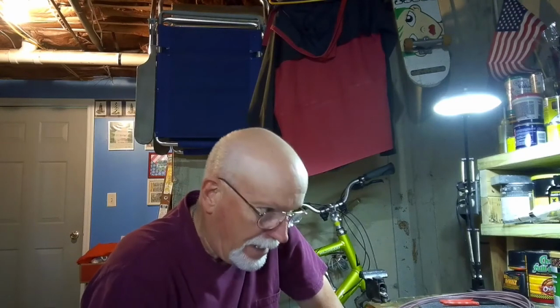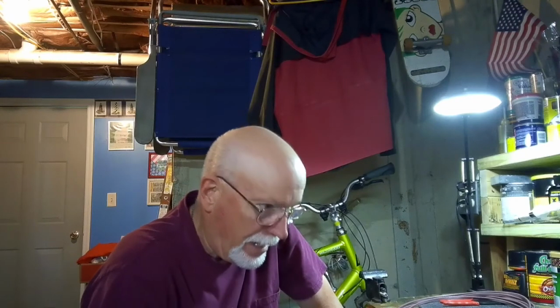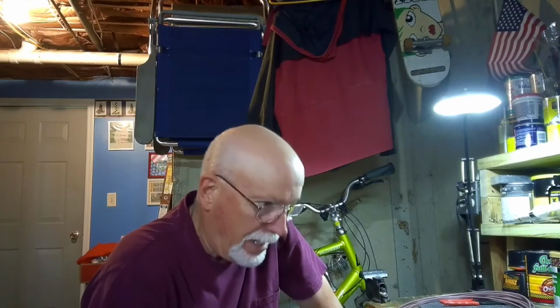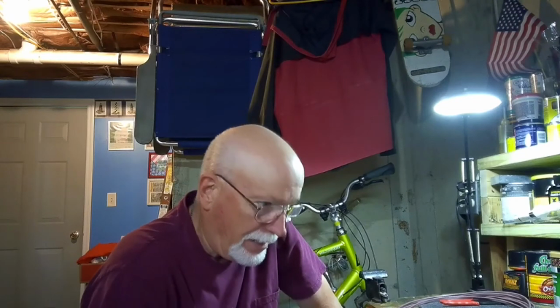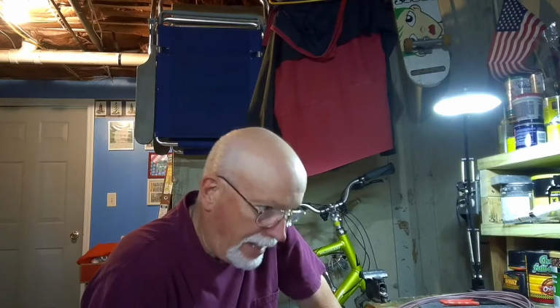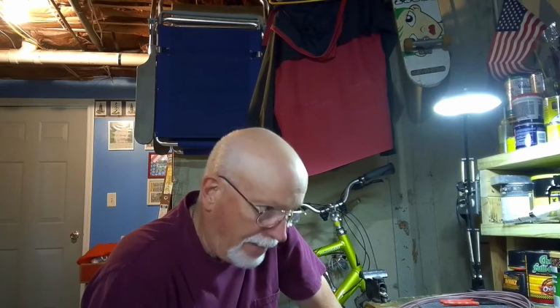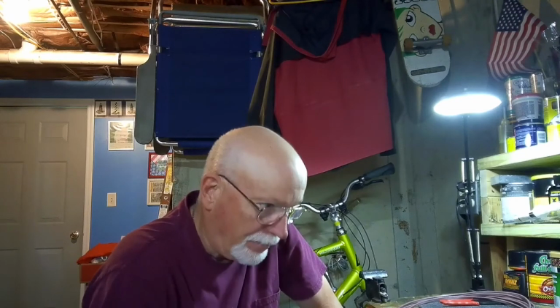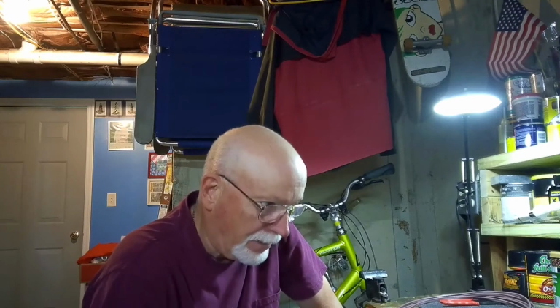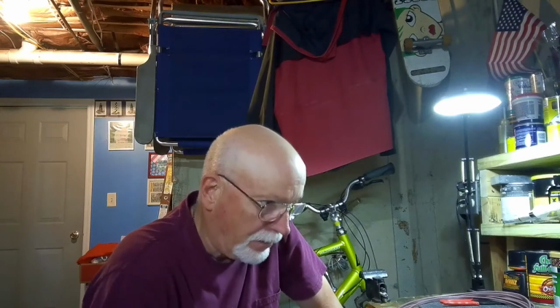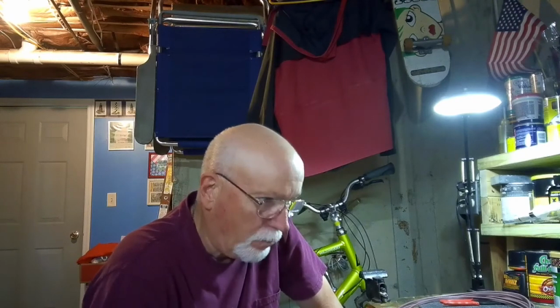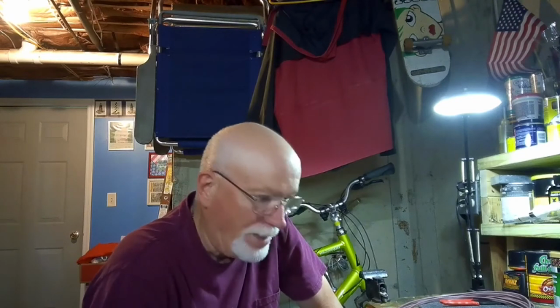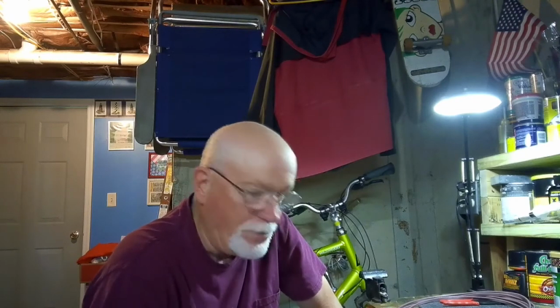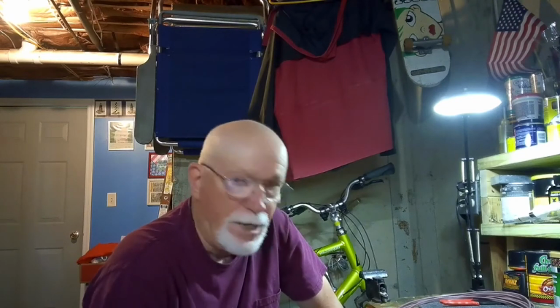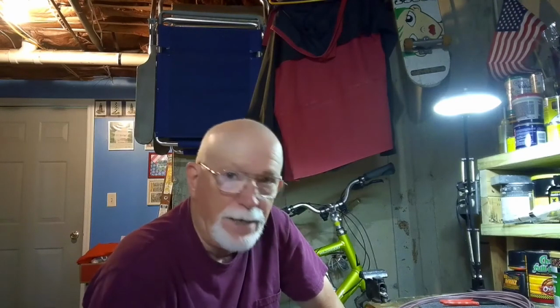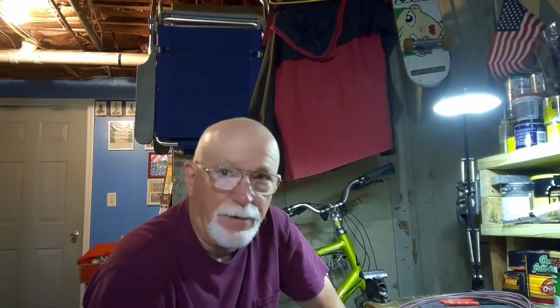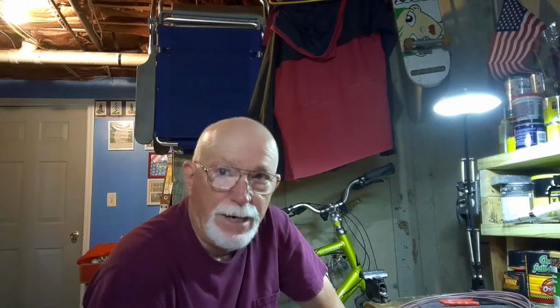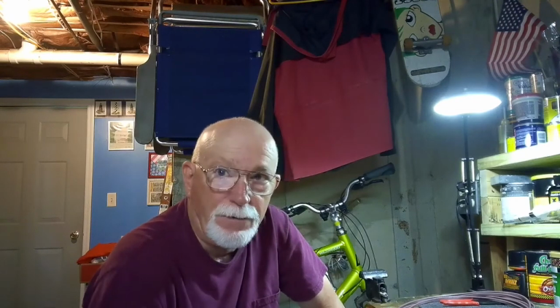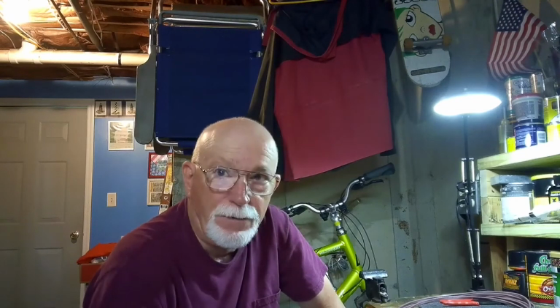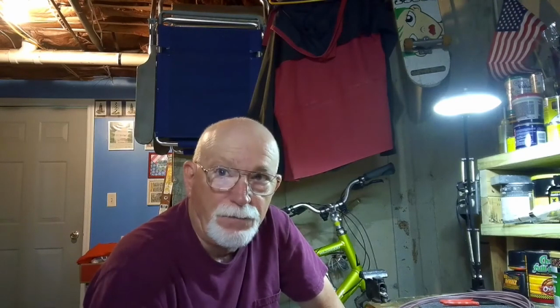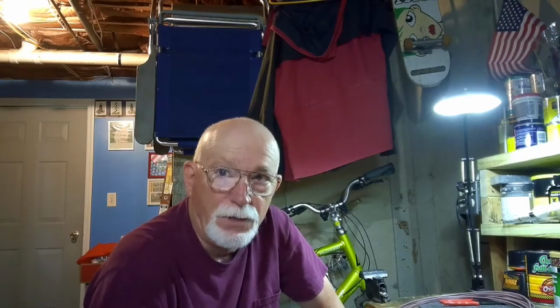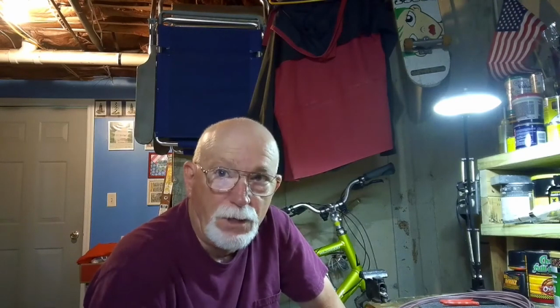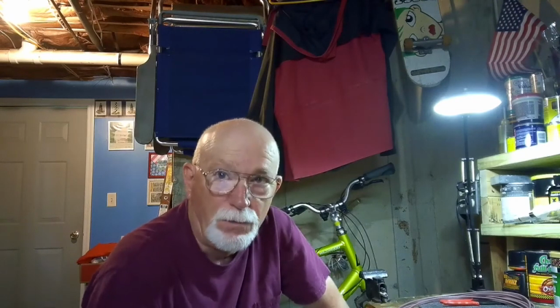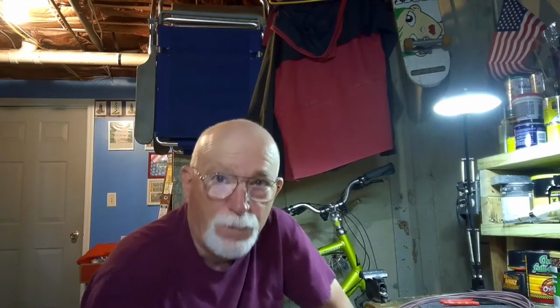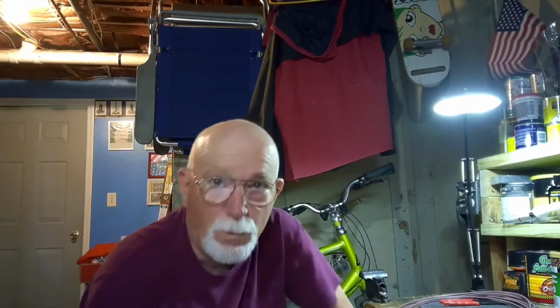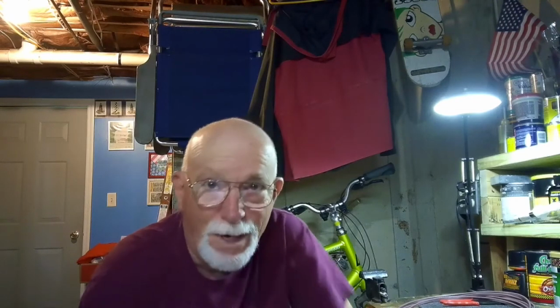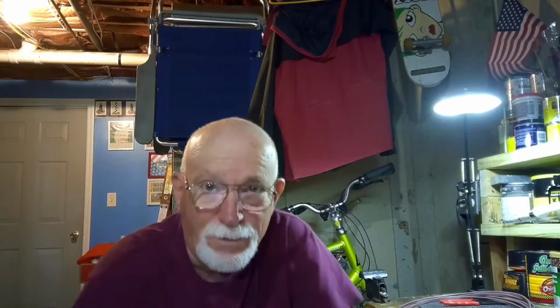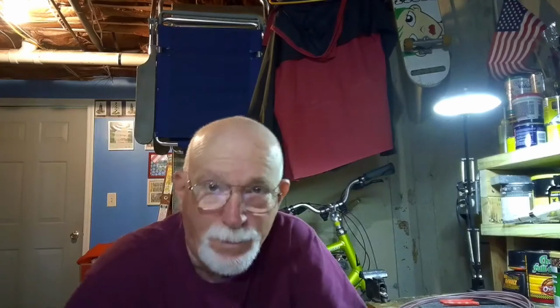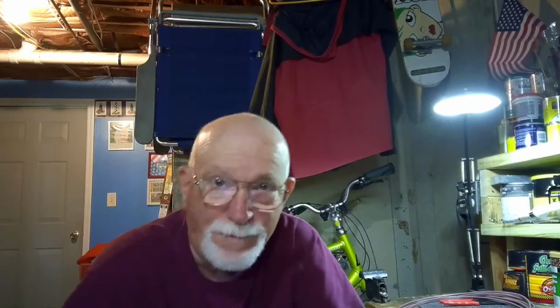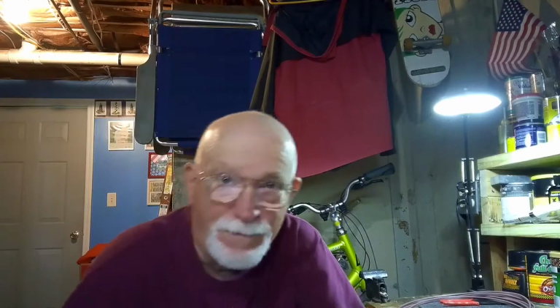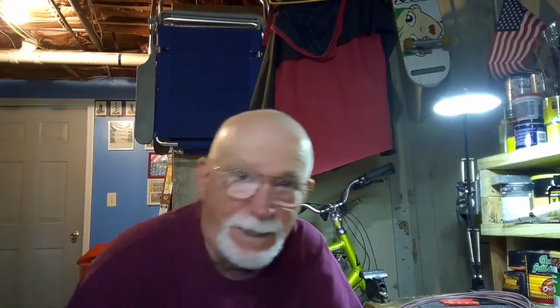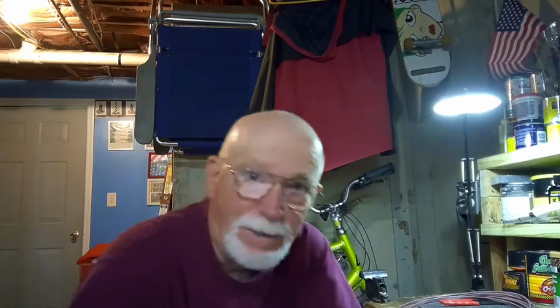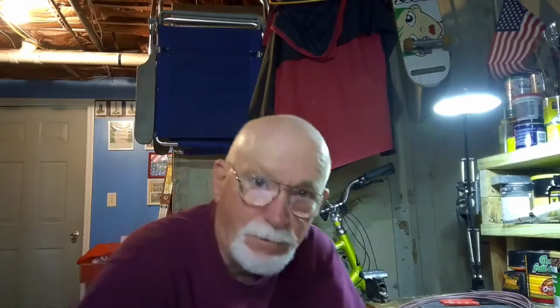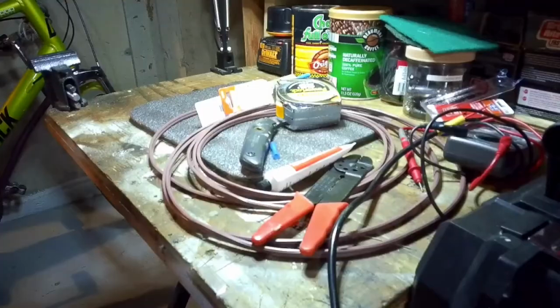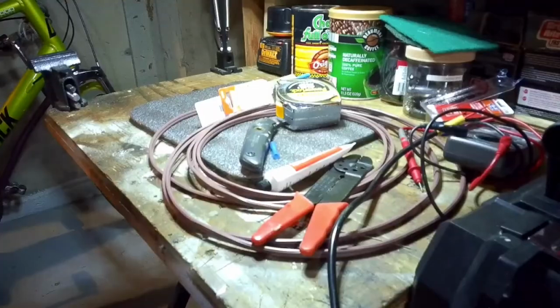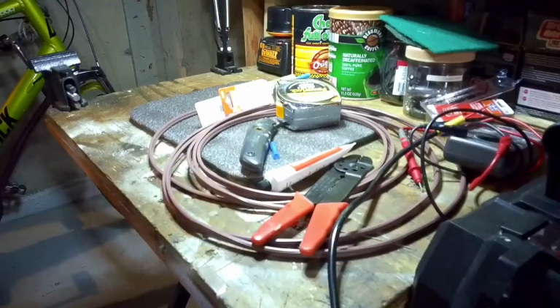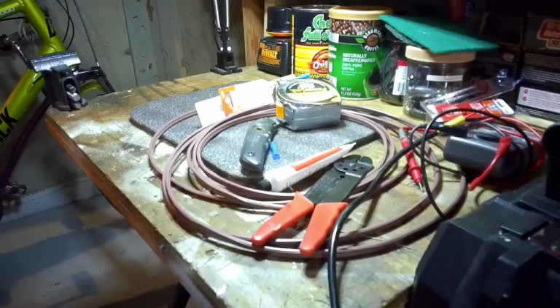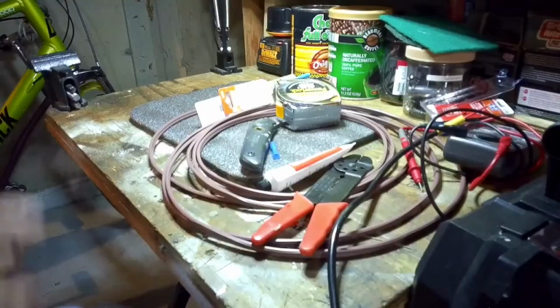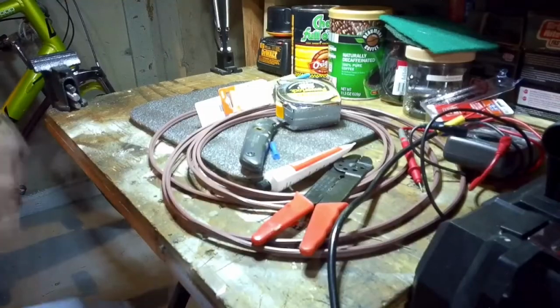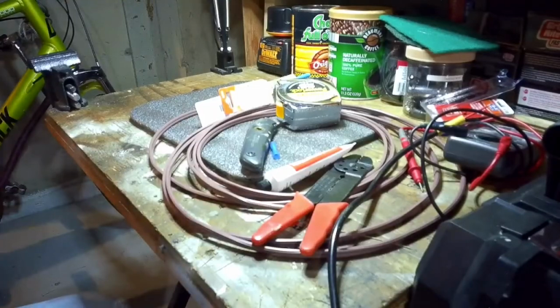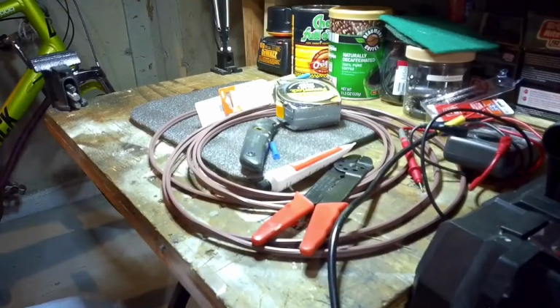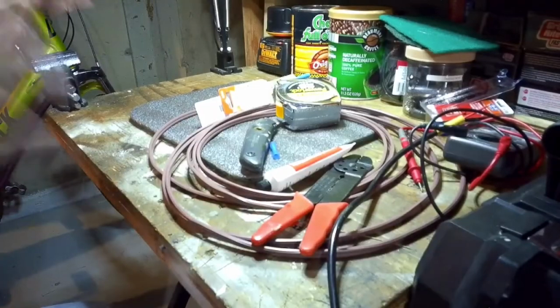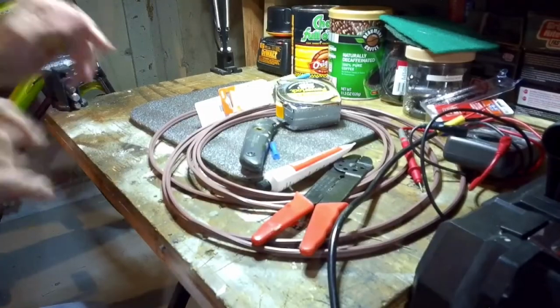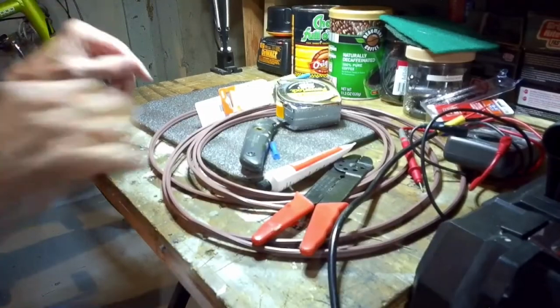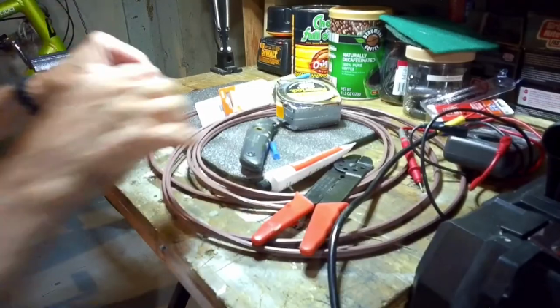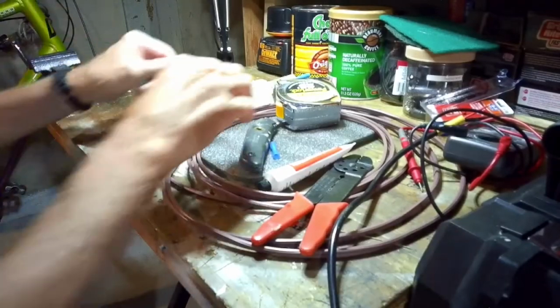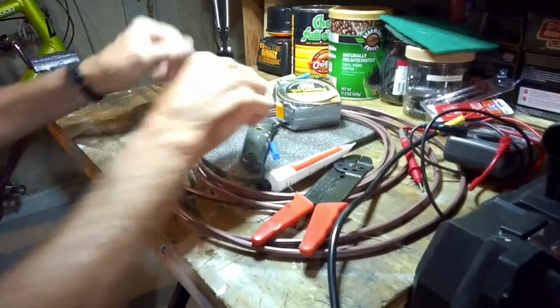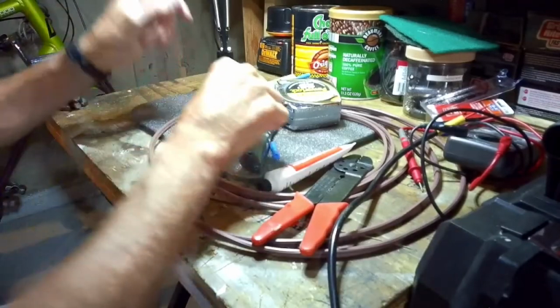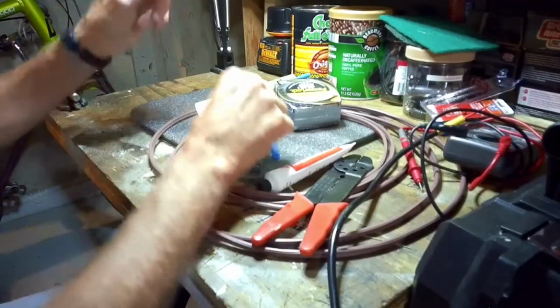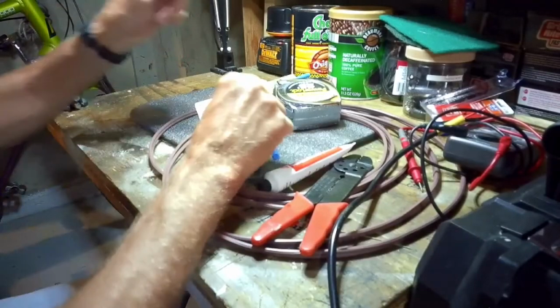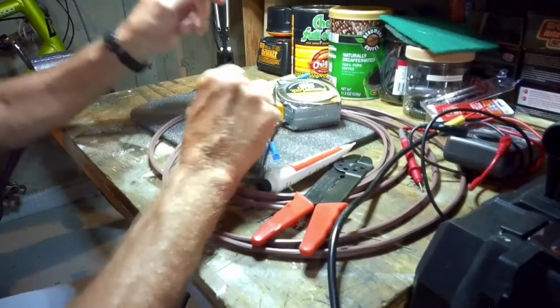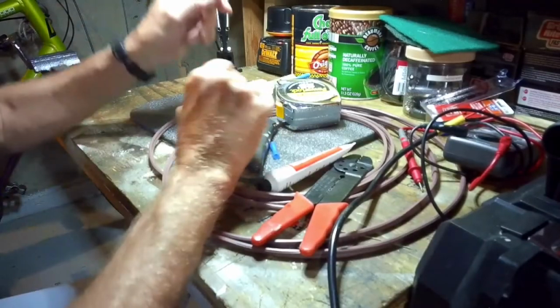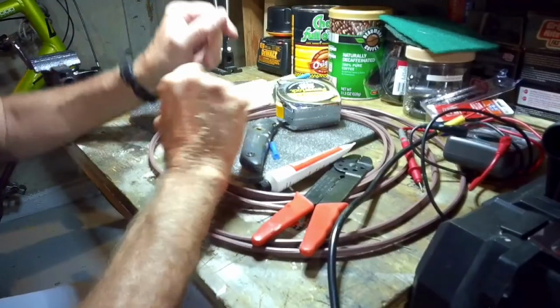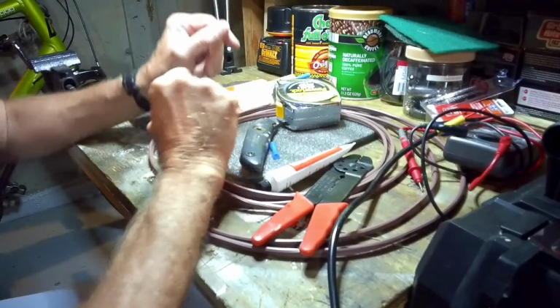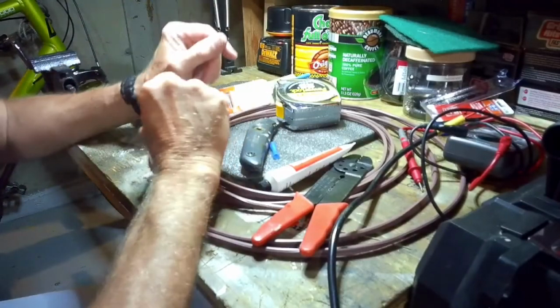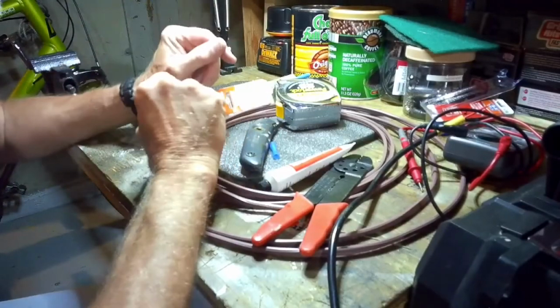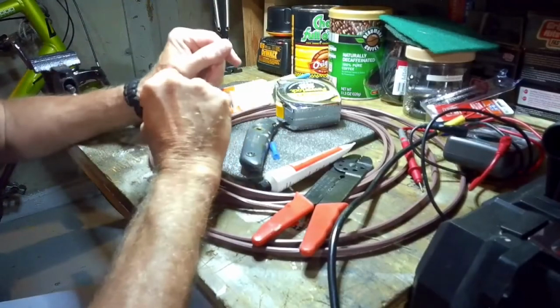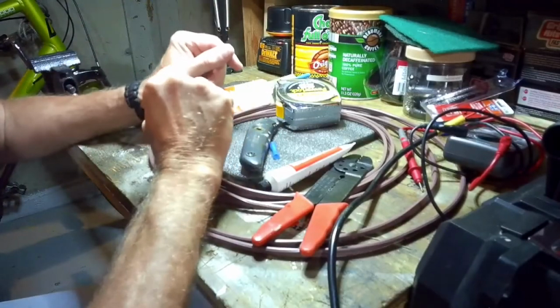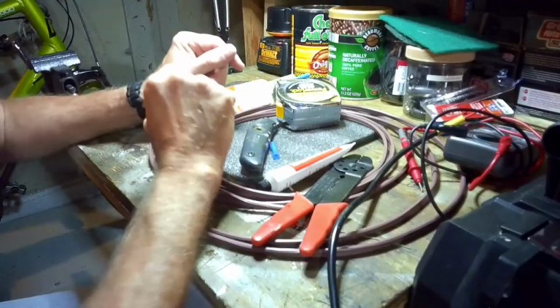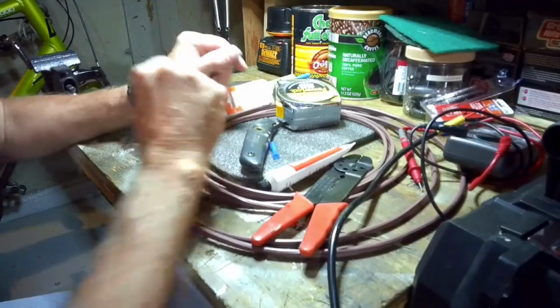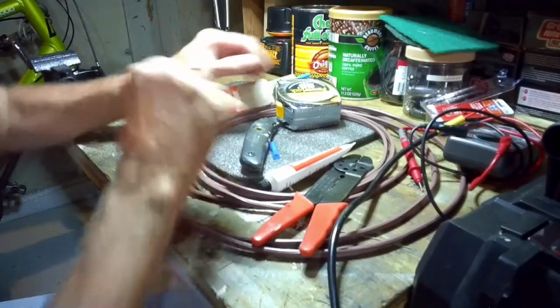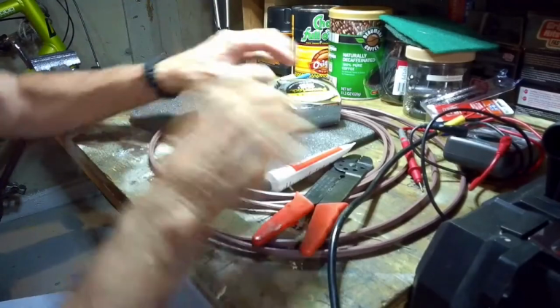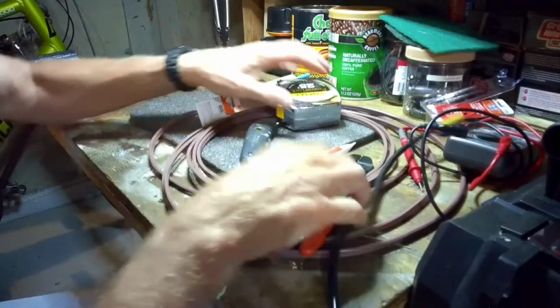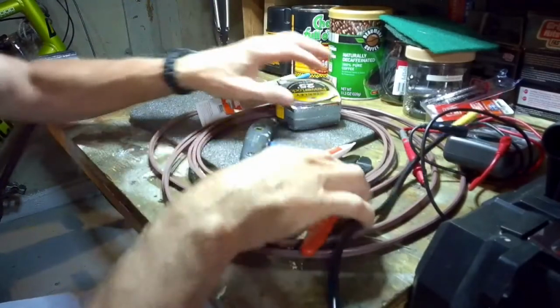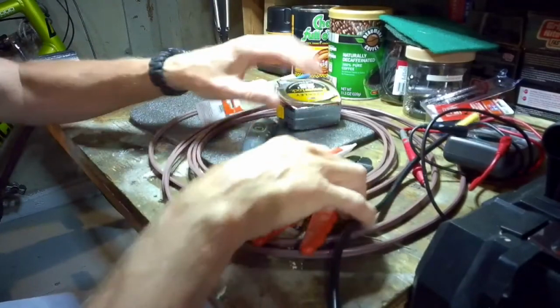I do have one deep cell battery, and I have a little wind generator as well, as you know if you watch my videos. I just went through a bunch of hassle getting things set up.